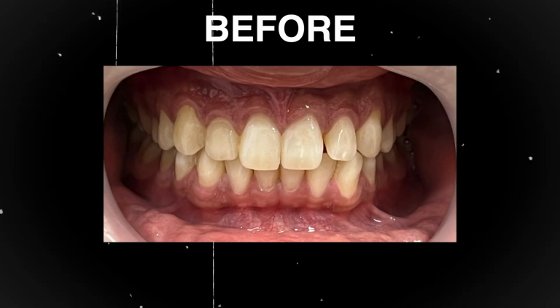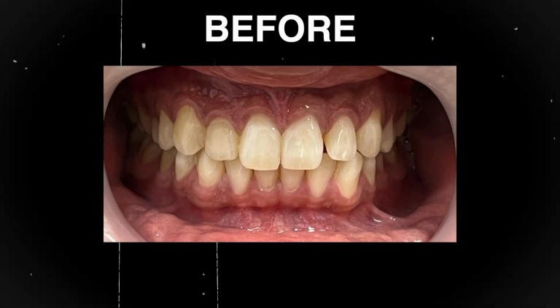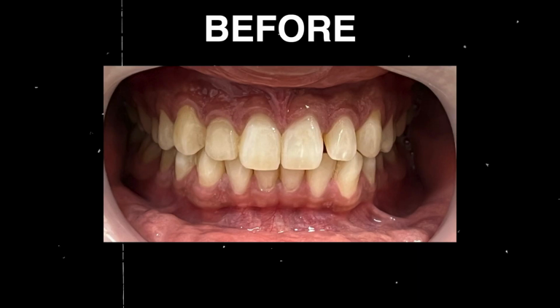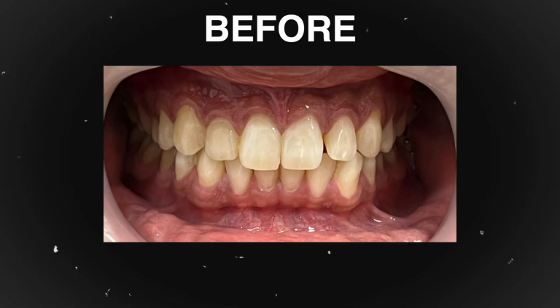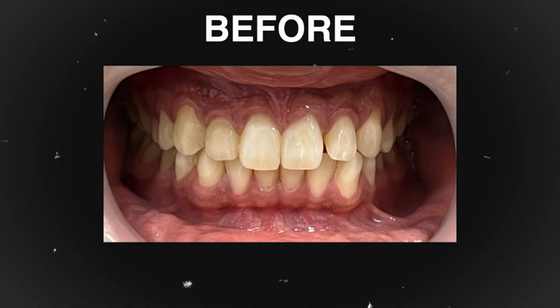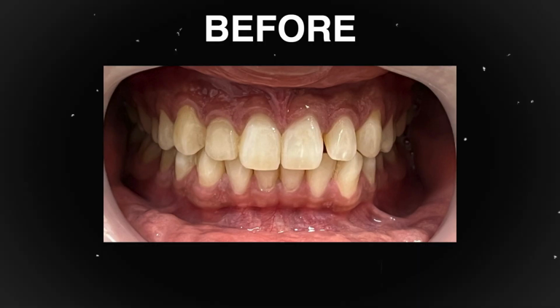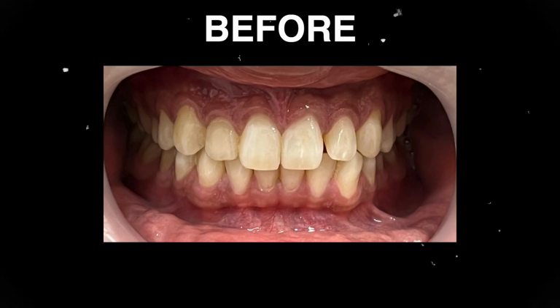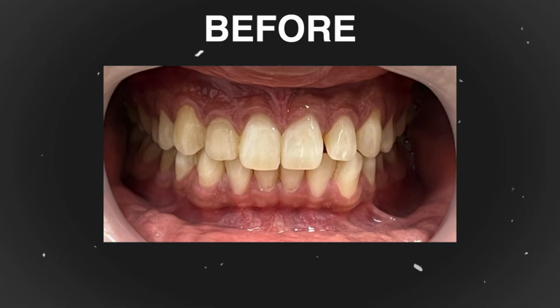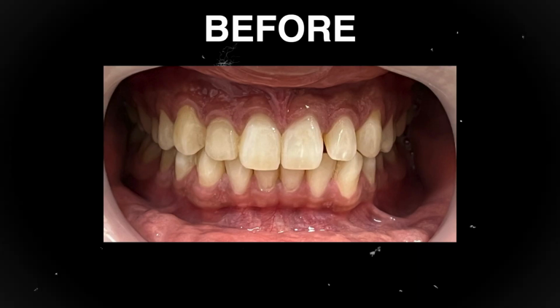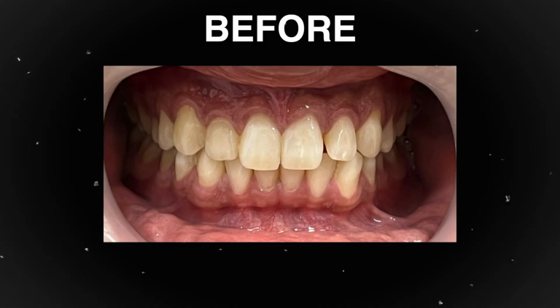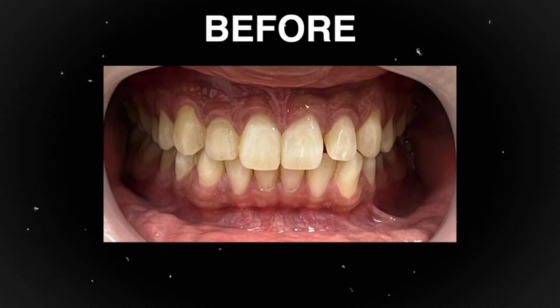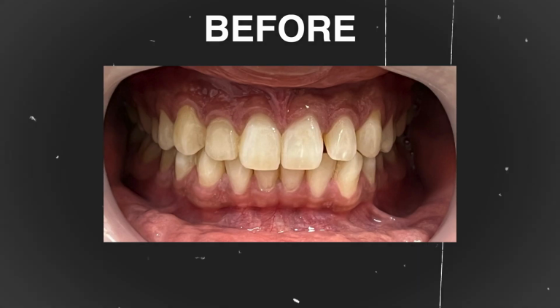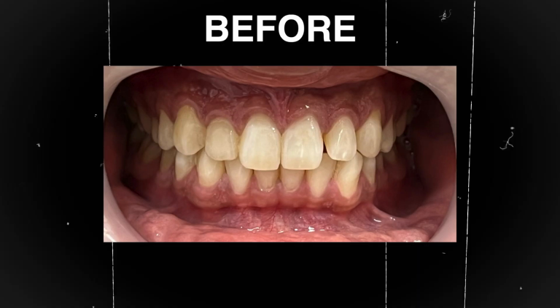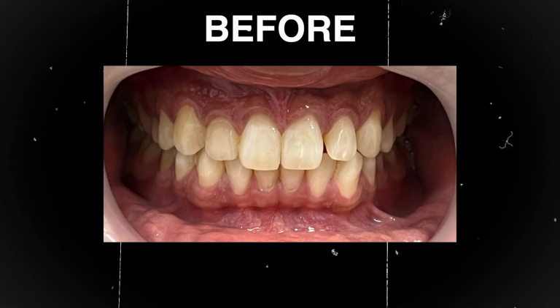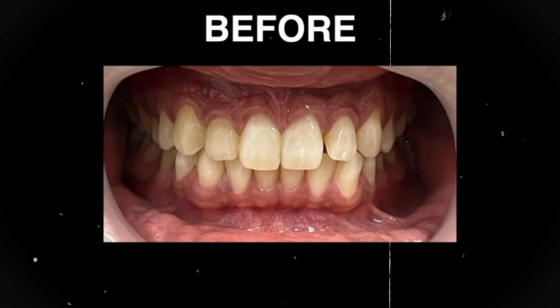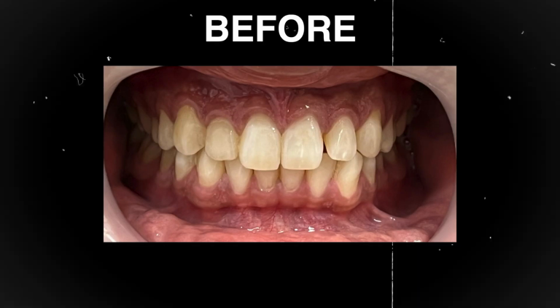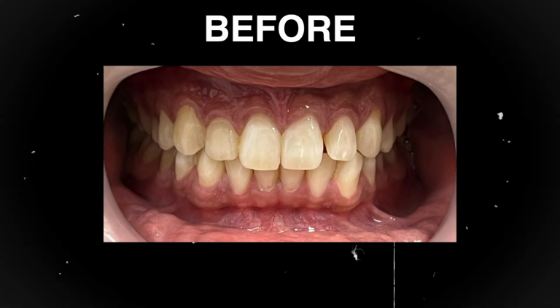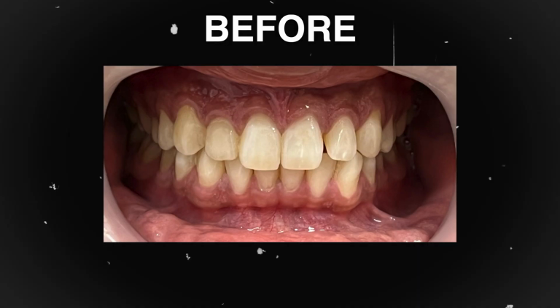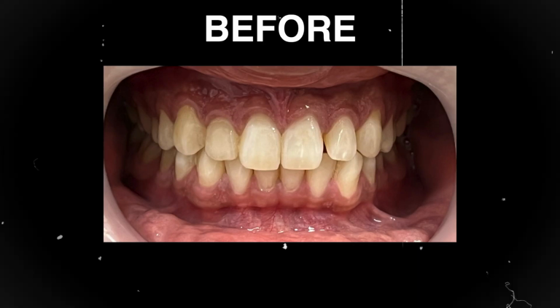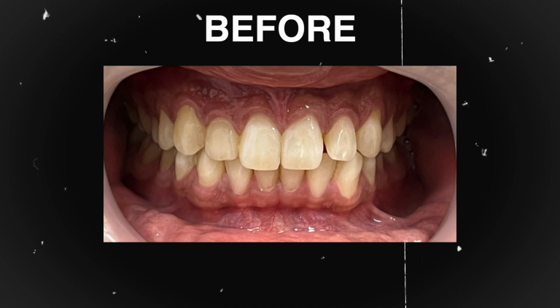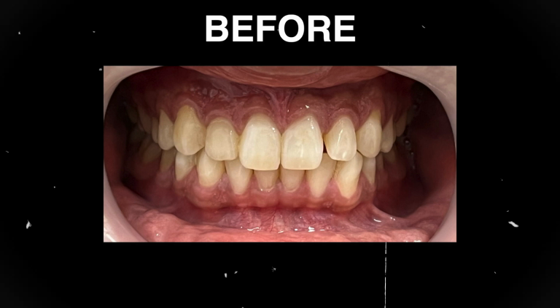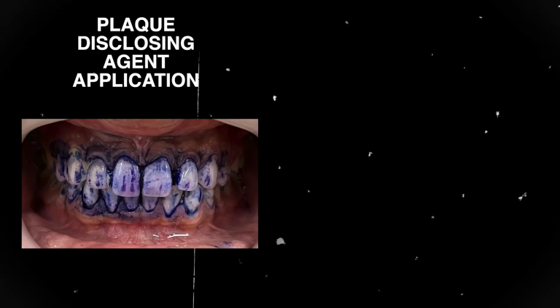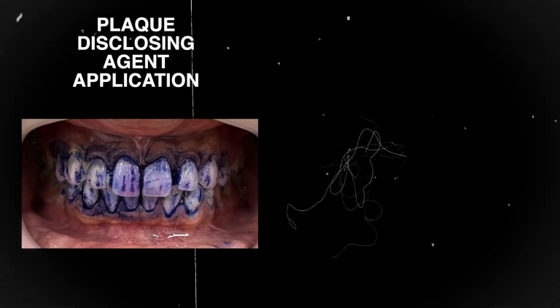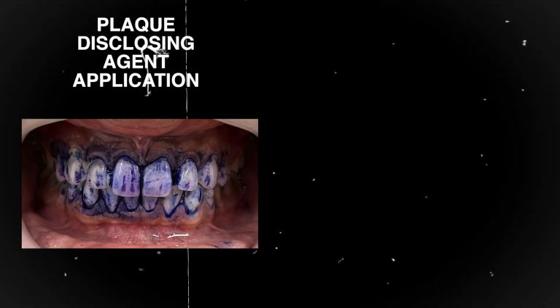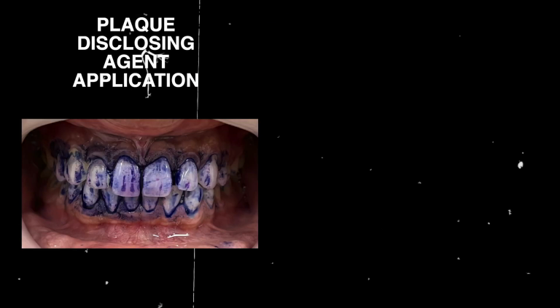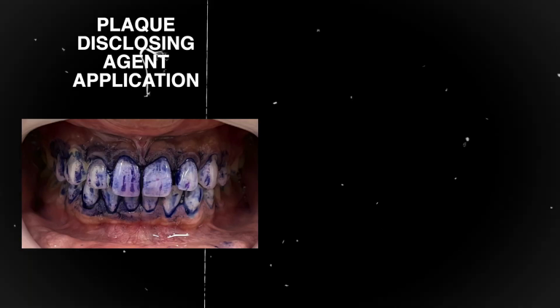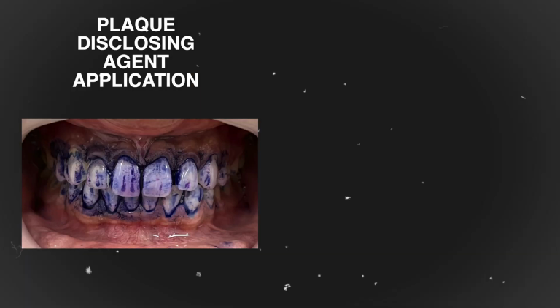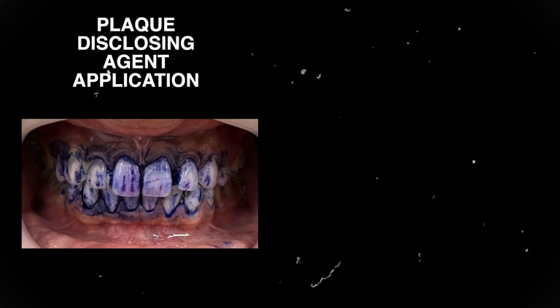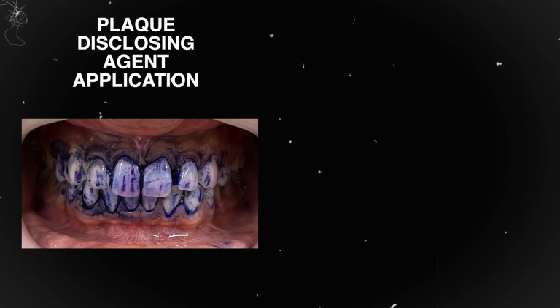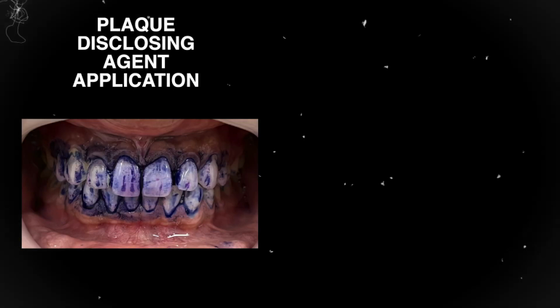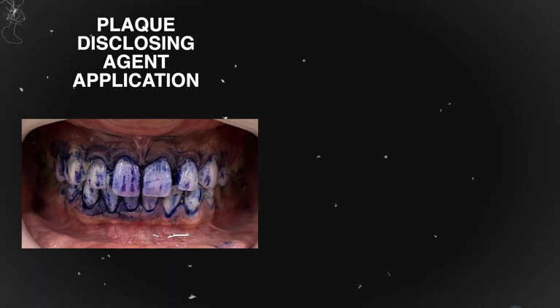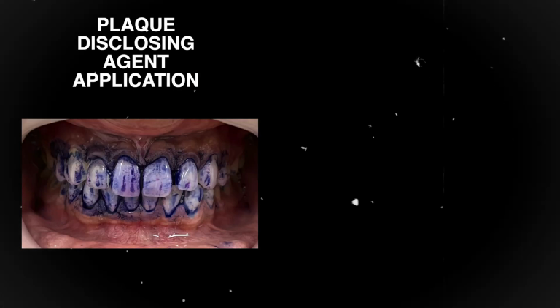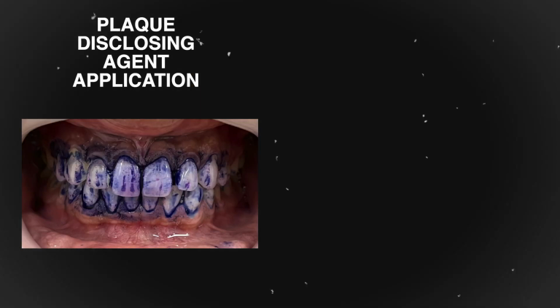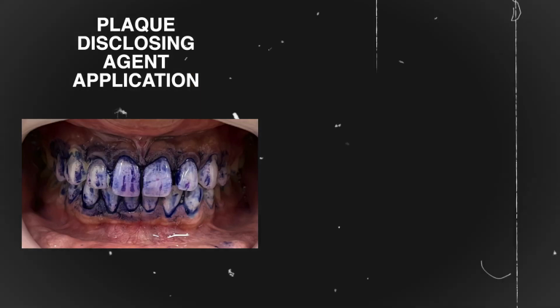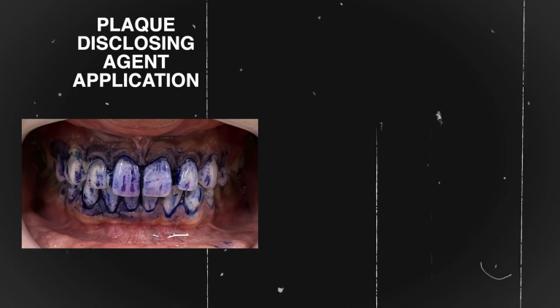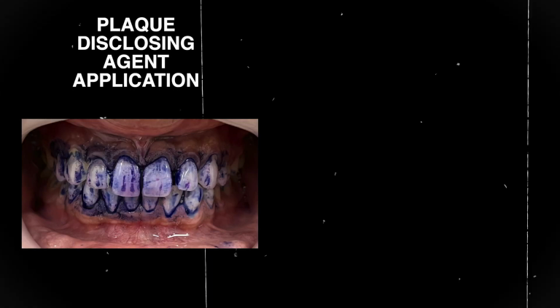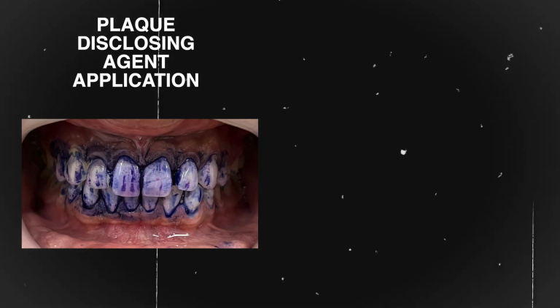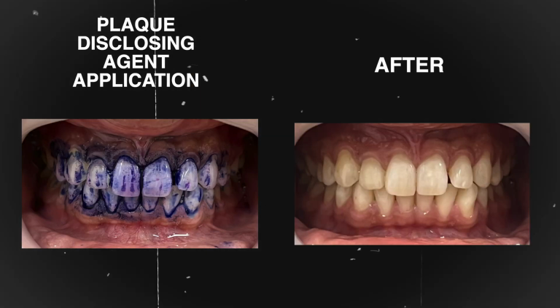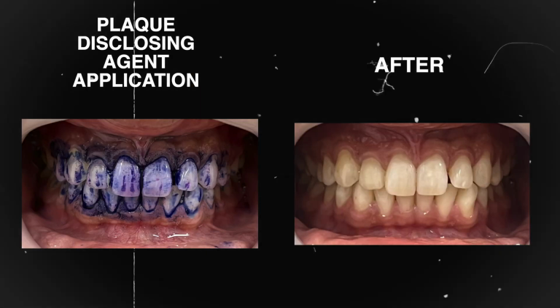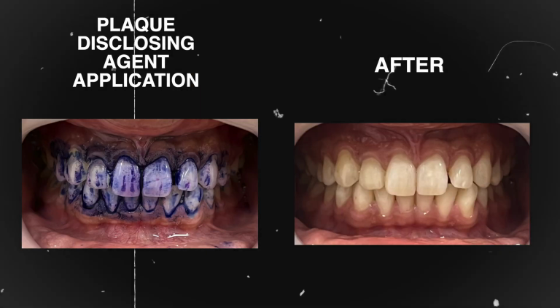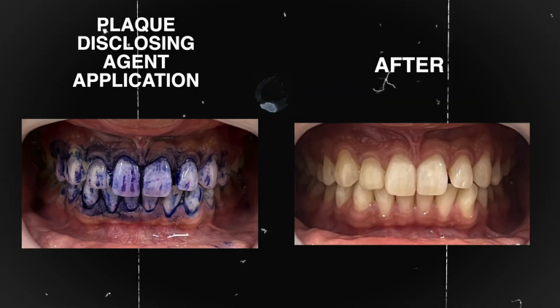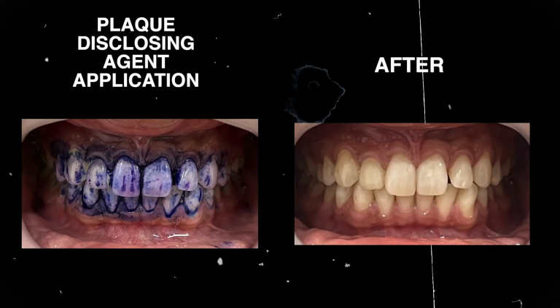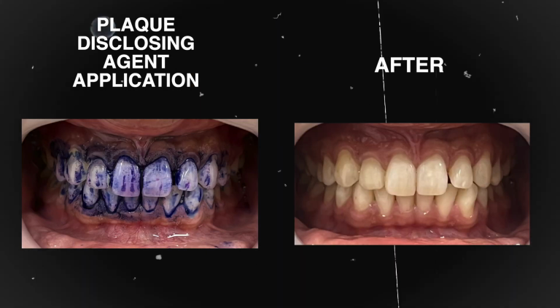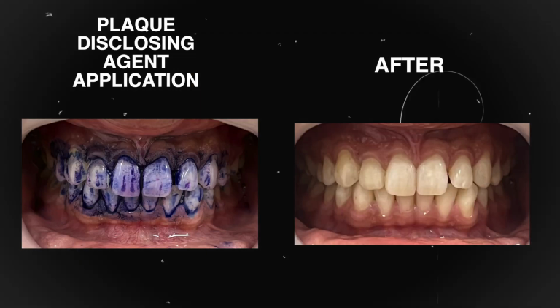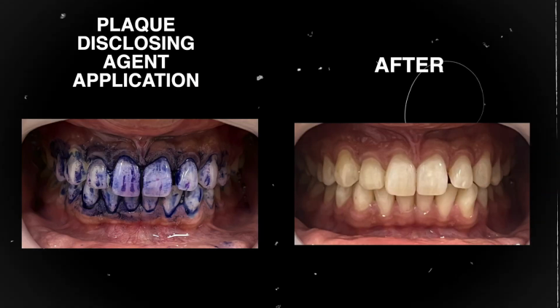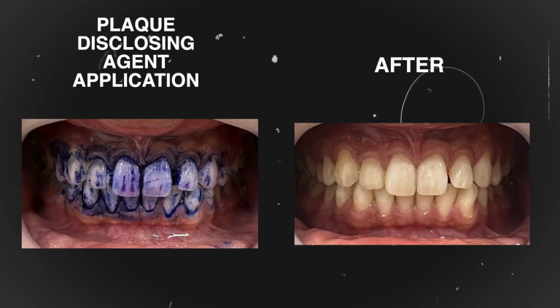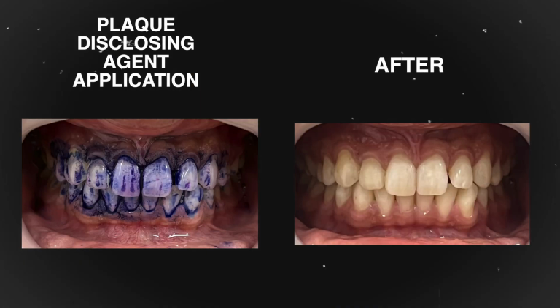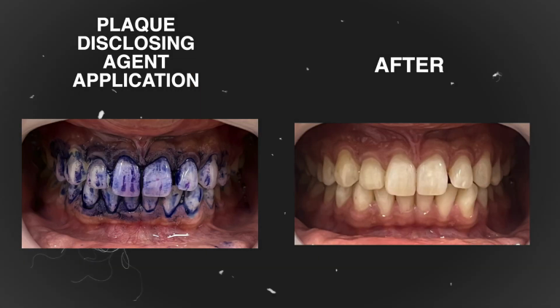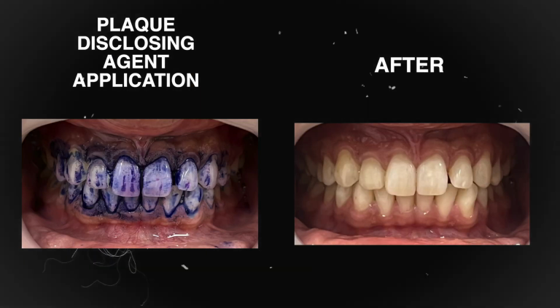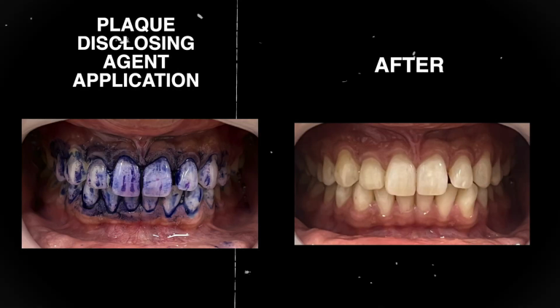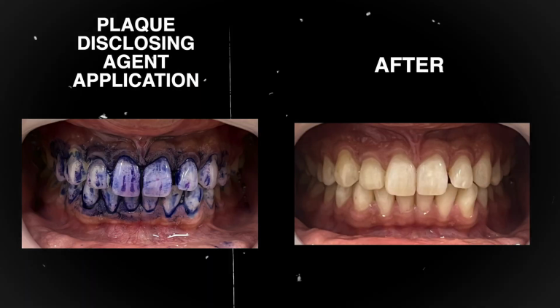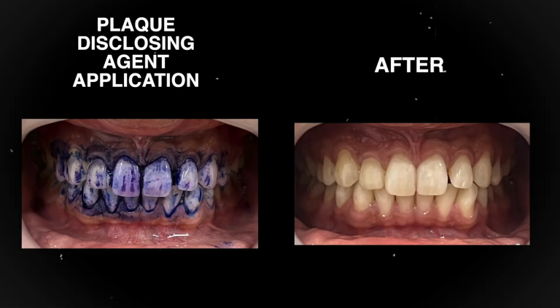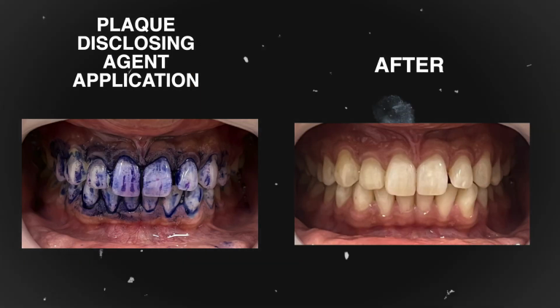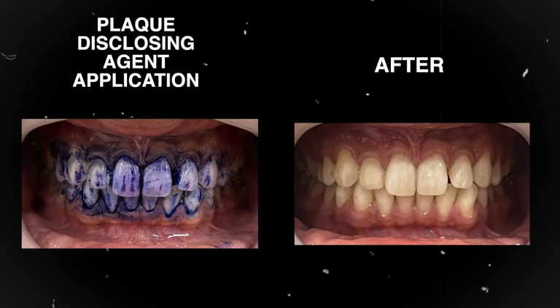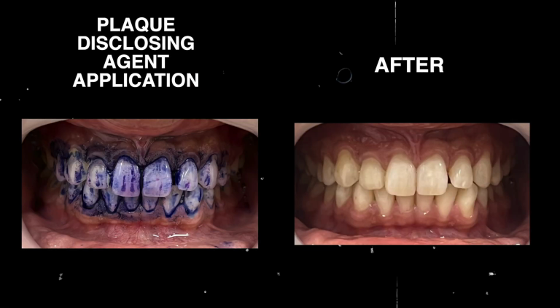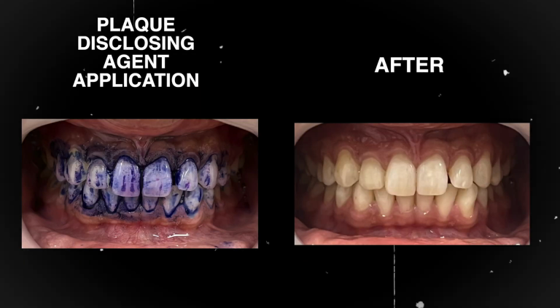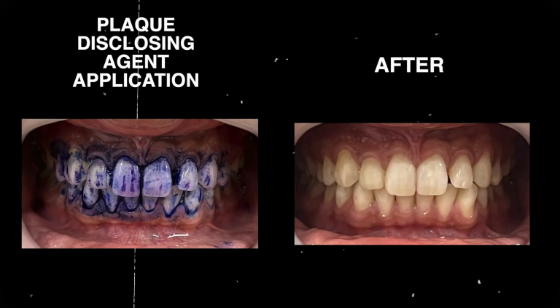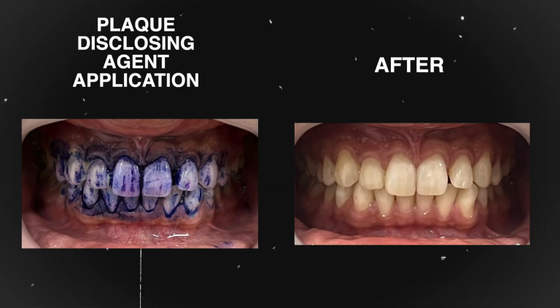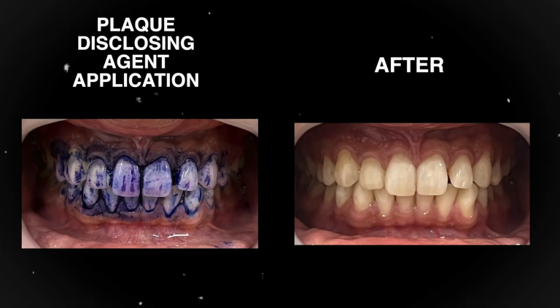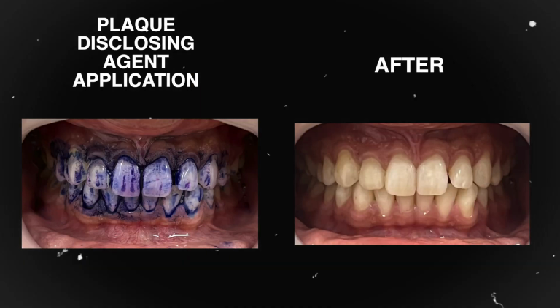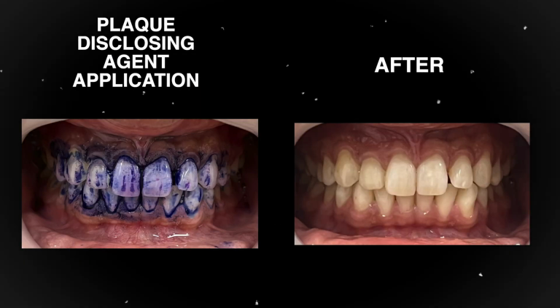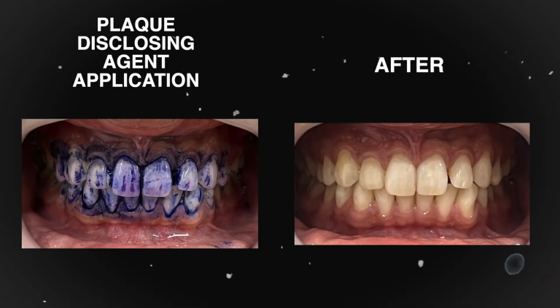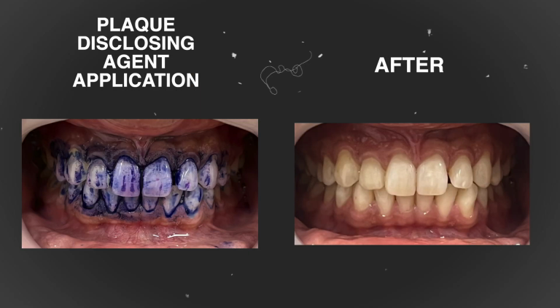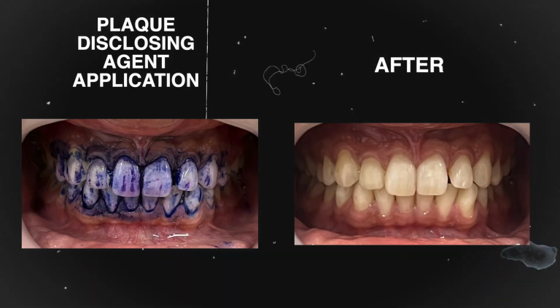The cleaning performance of the brush is good. Nothing to write home about, but no complaints at this price point either.